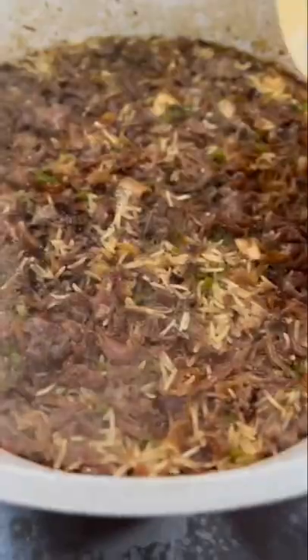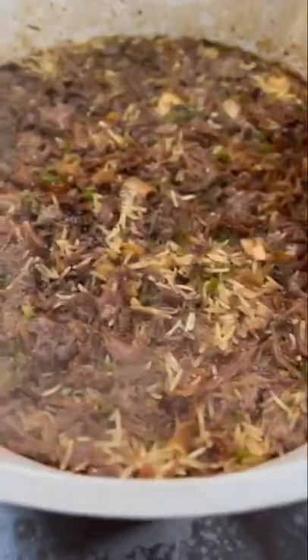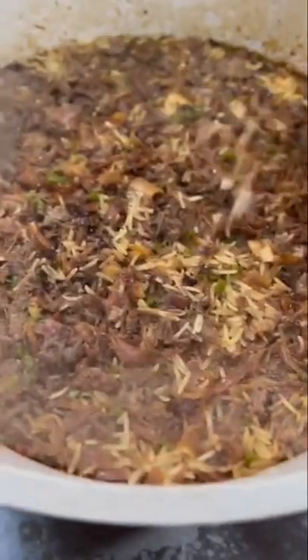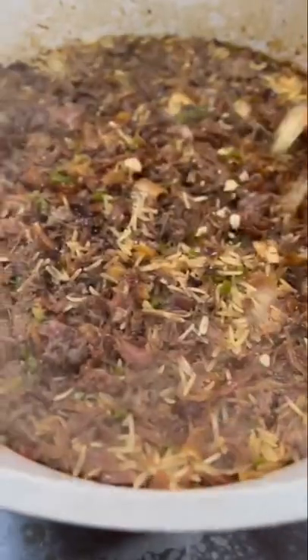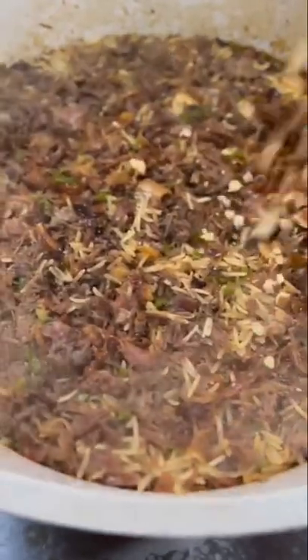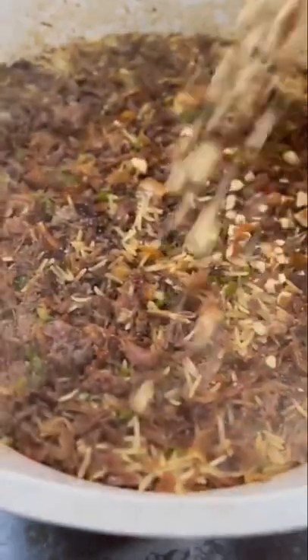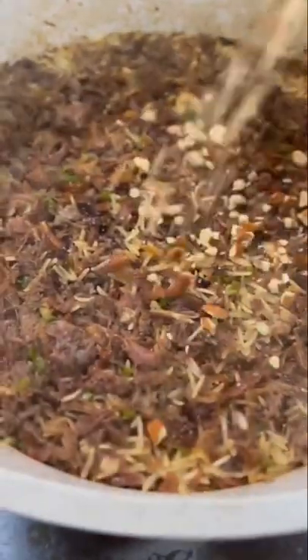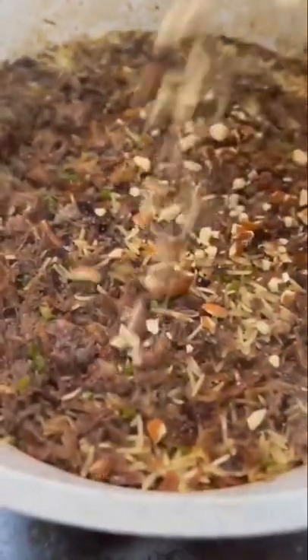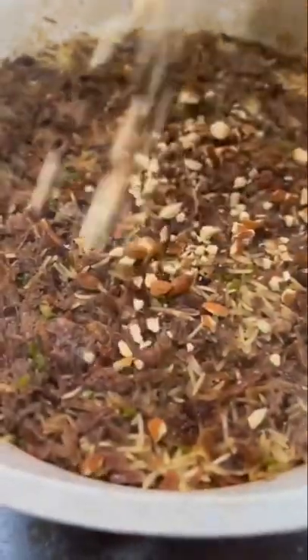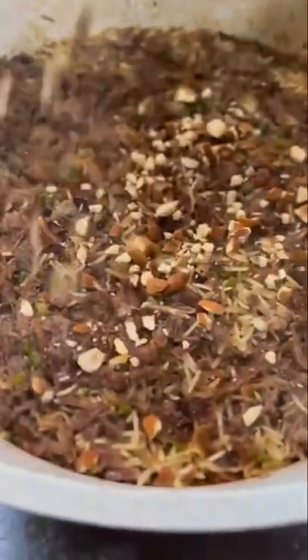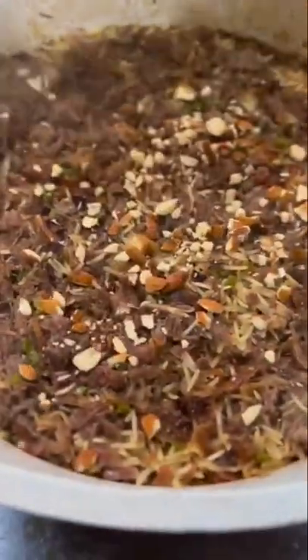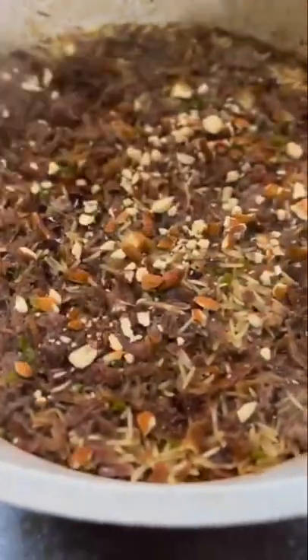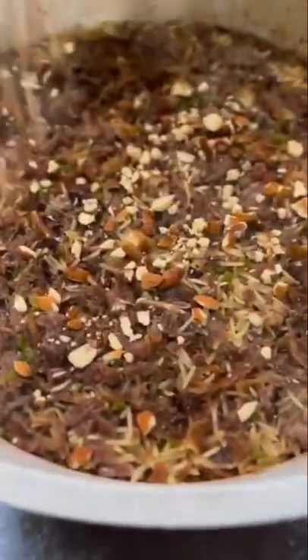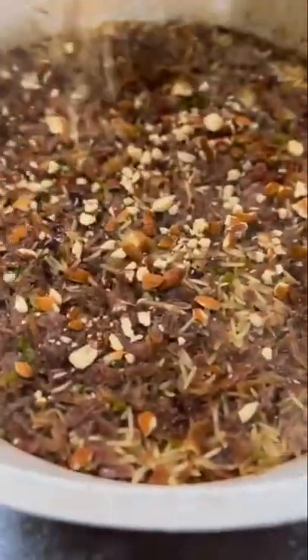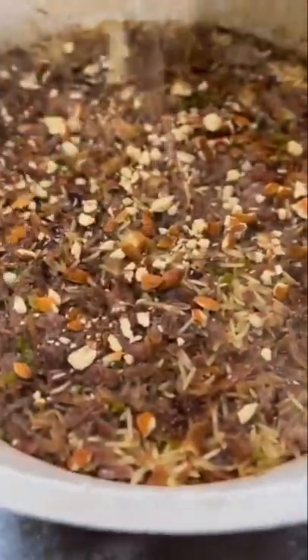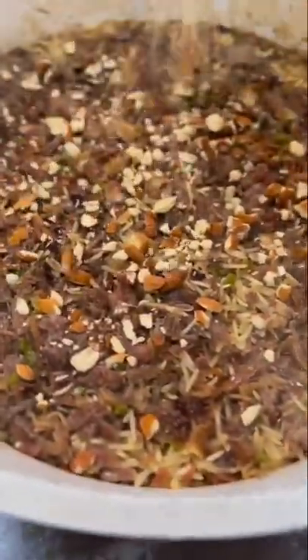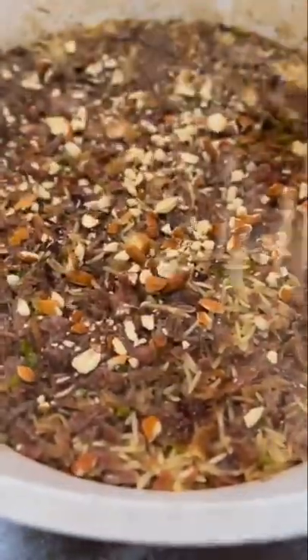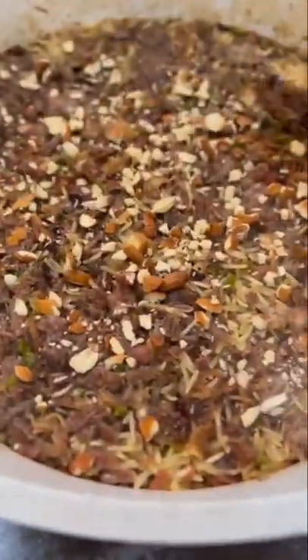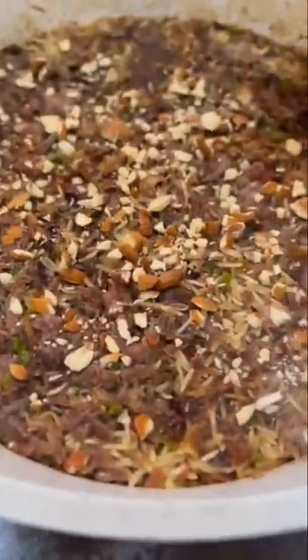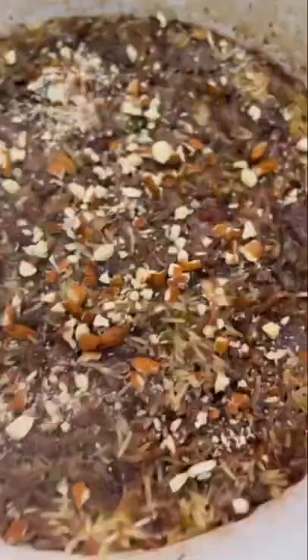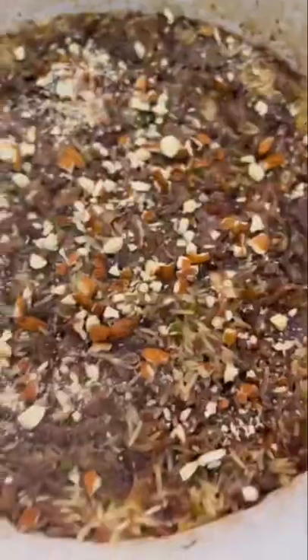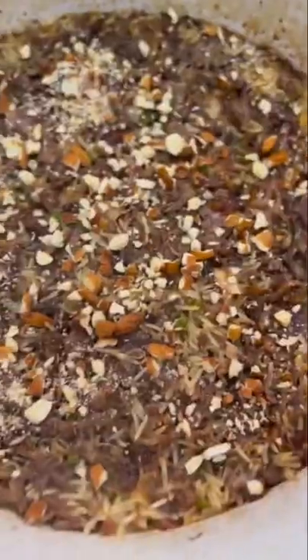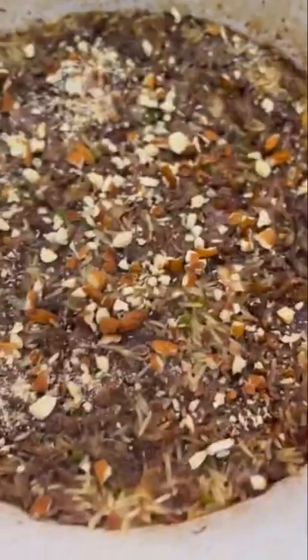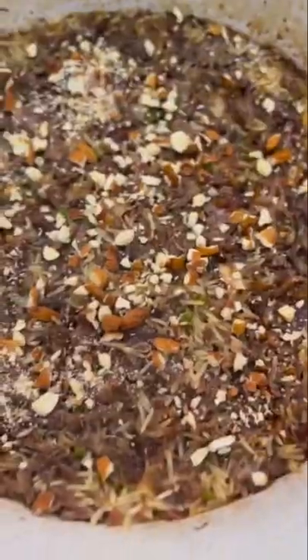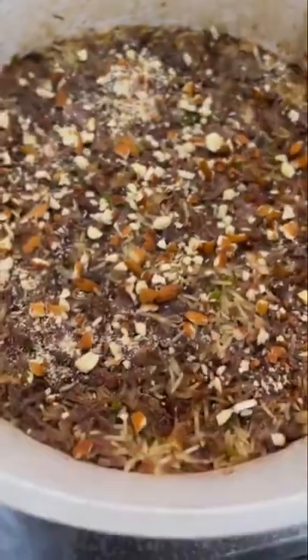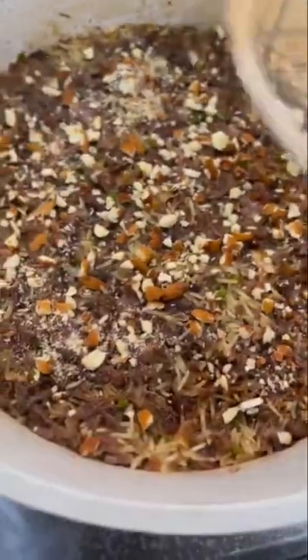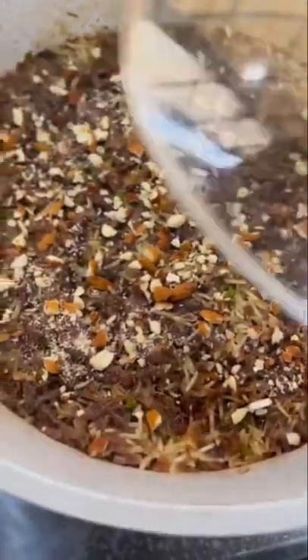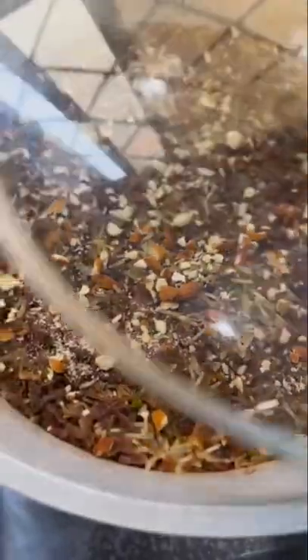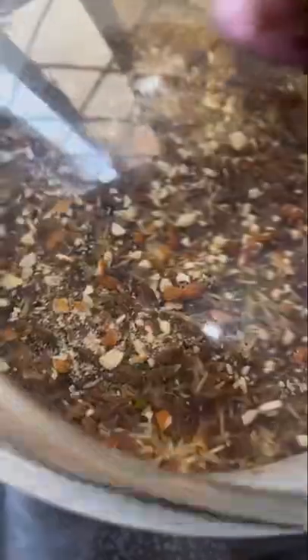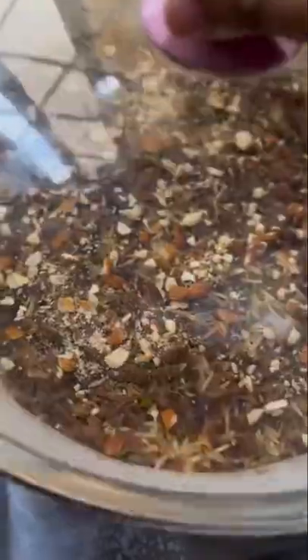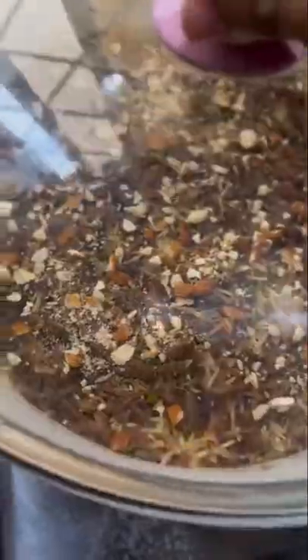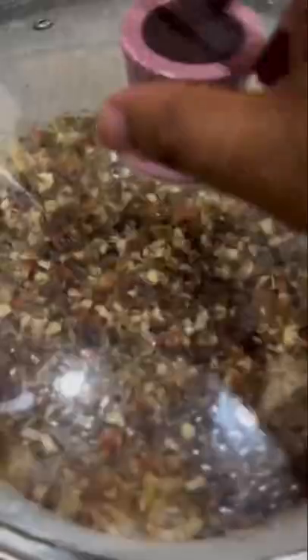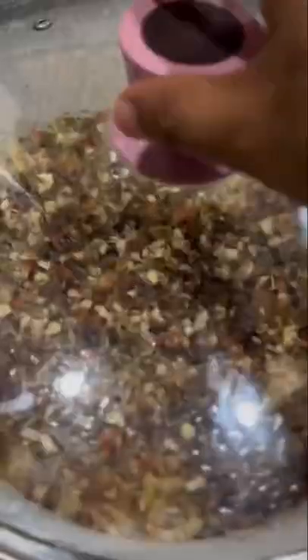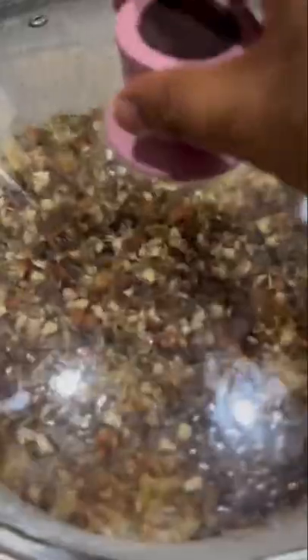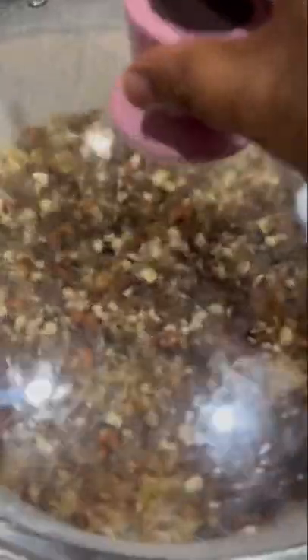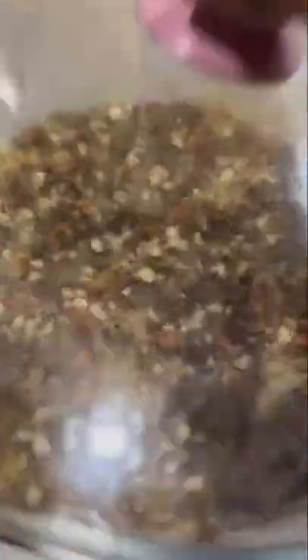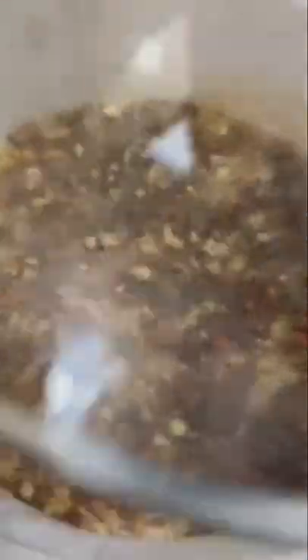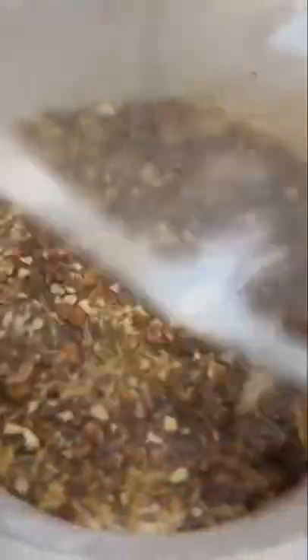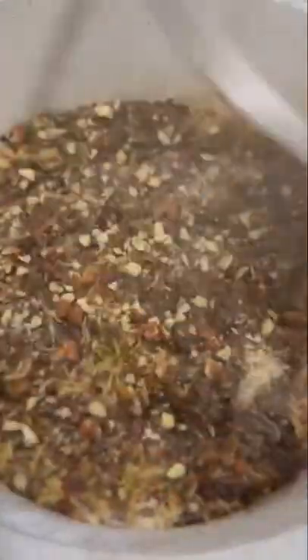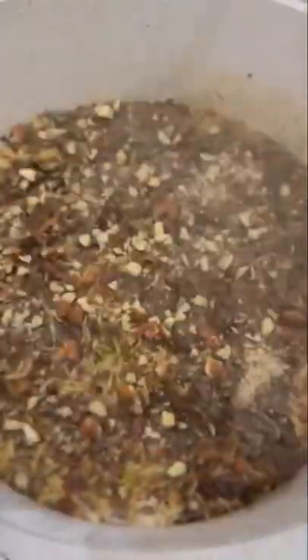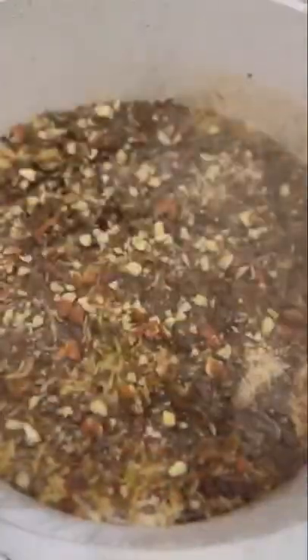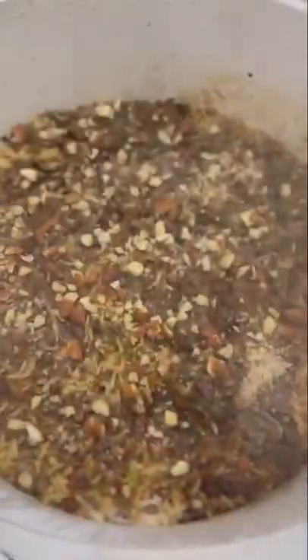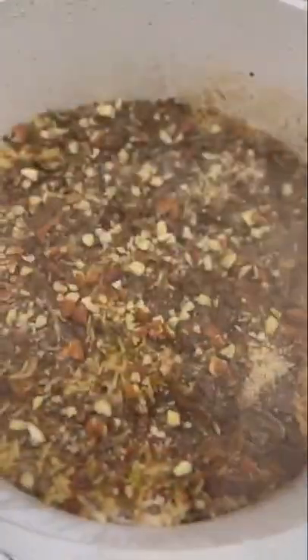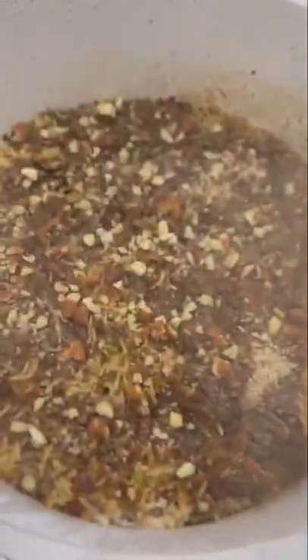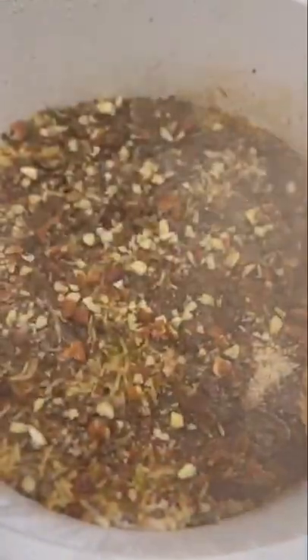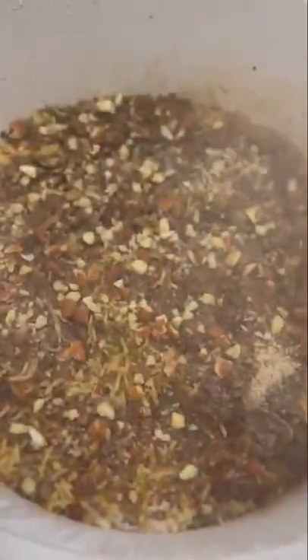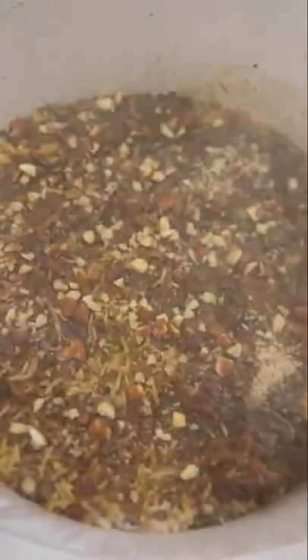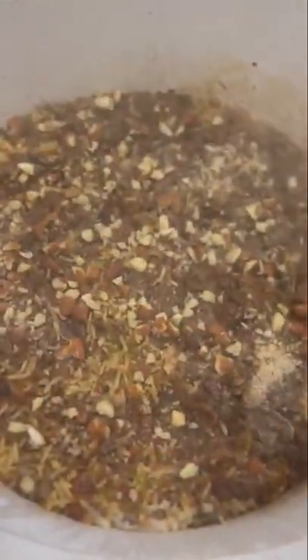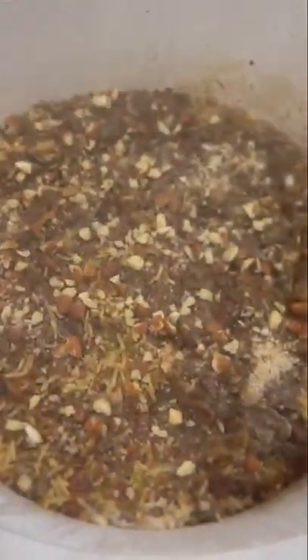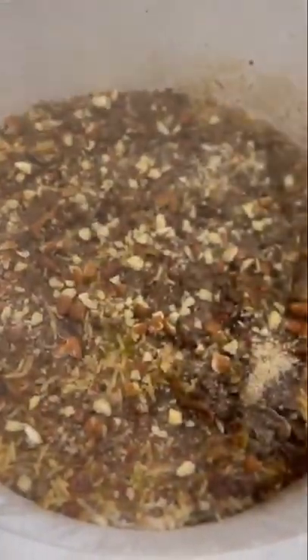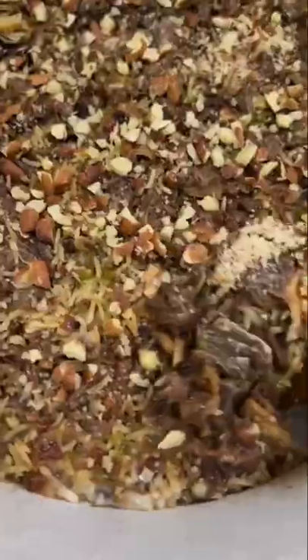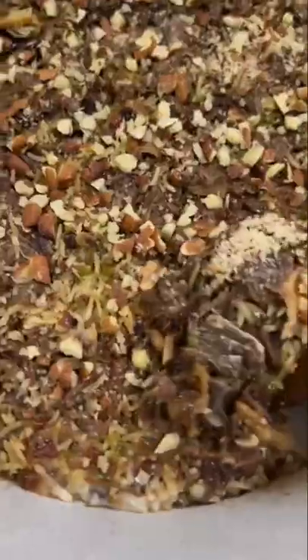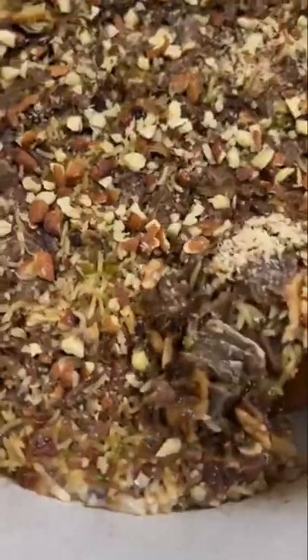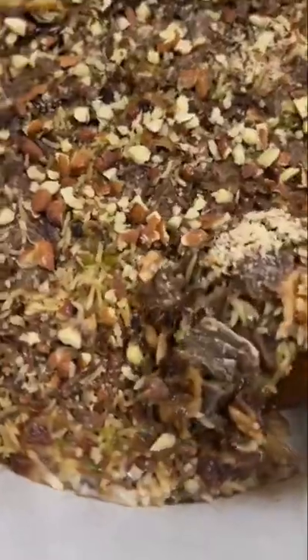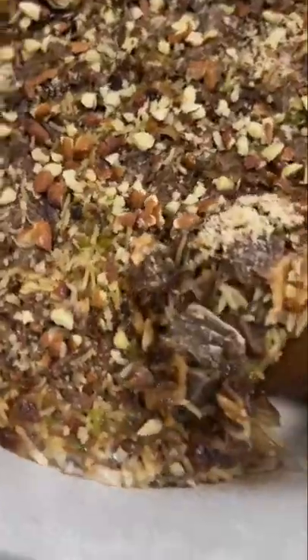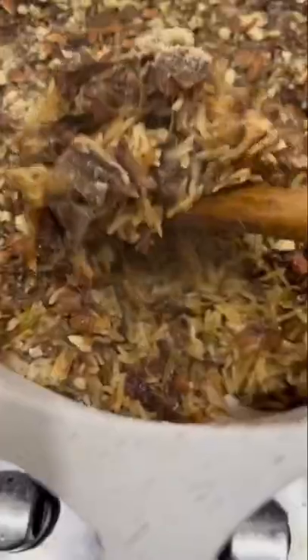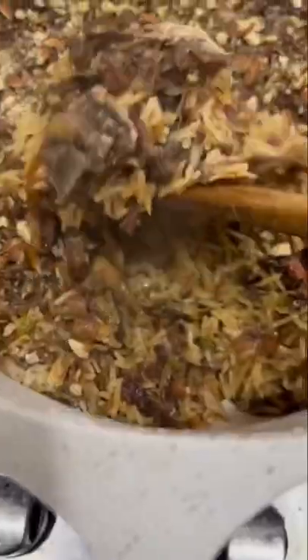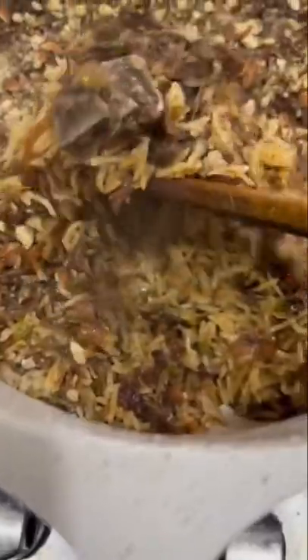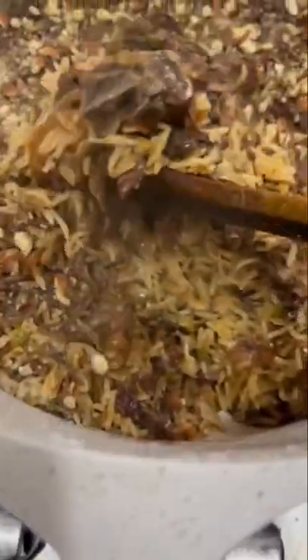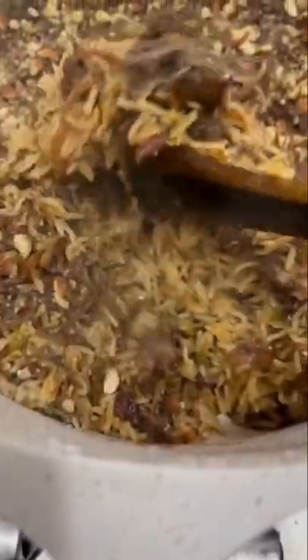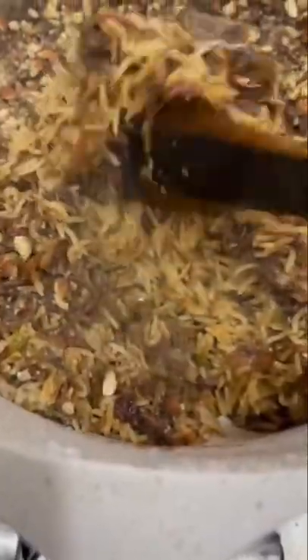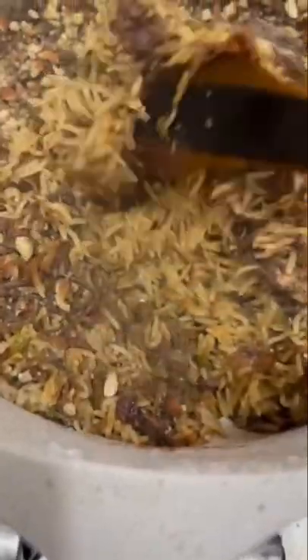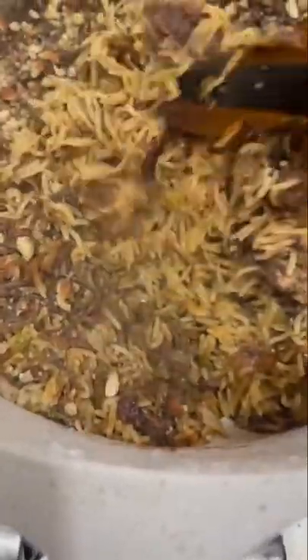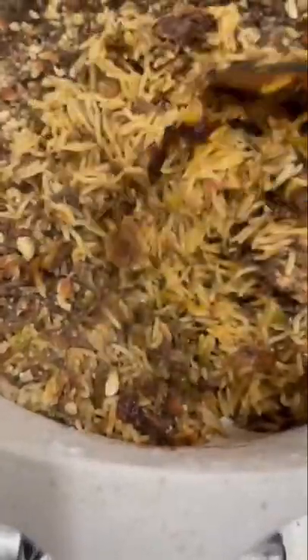Now add in some crushed almonds. Cover again and let the almonds cook. Now it's time to fluff it up.